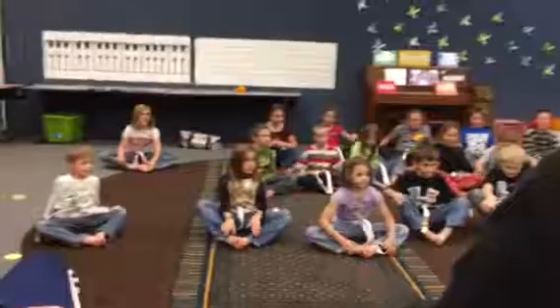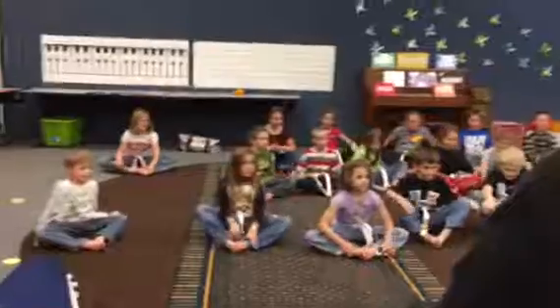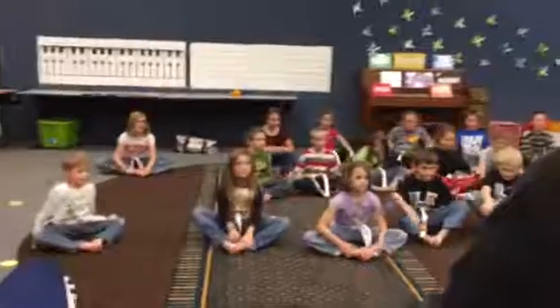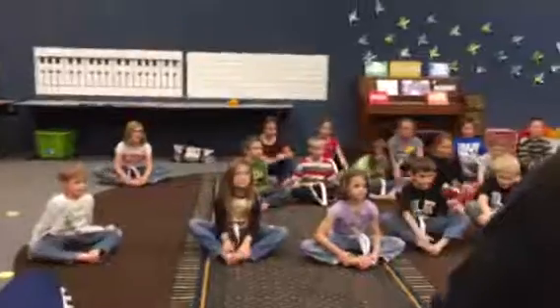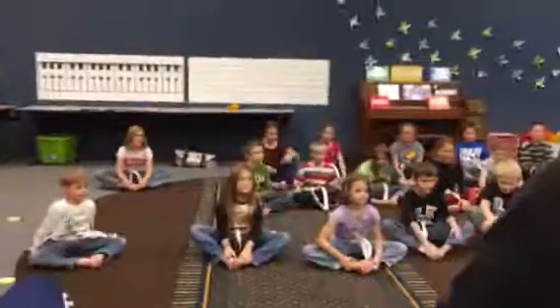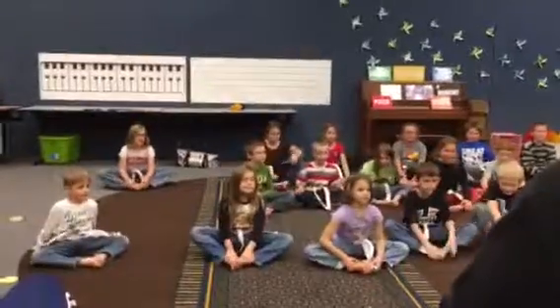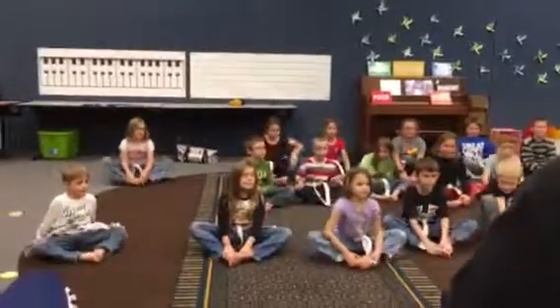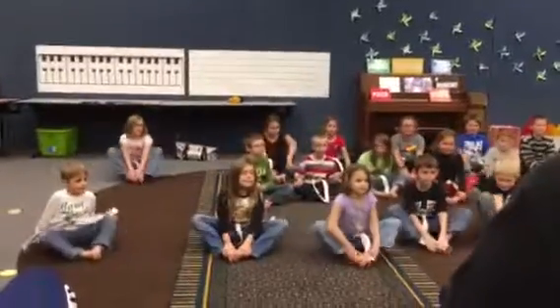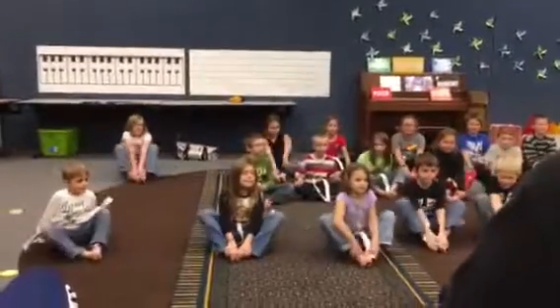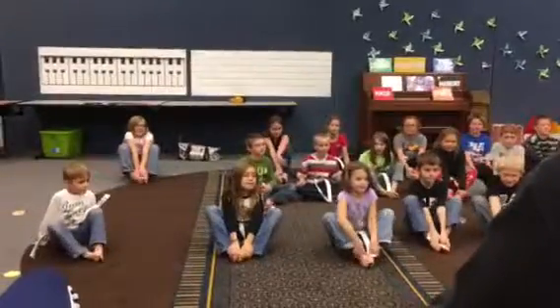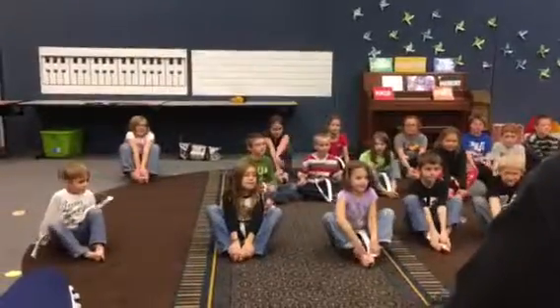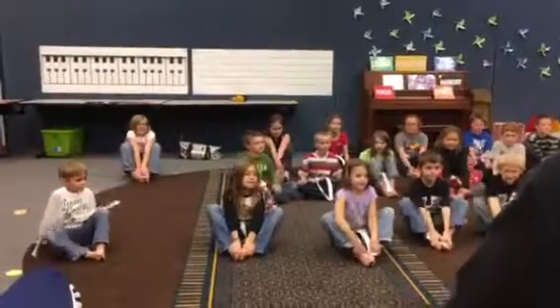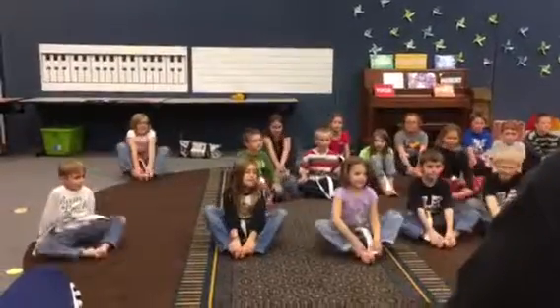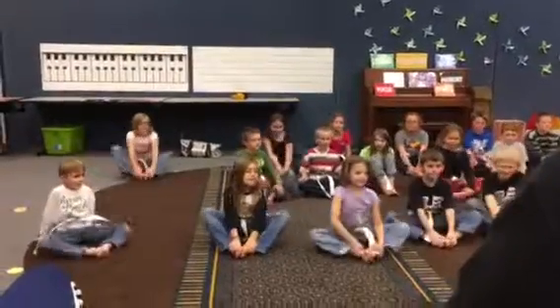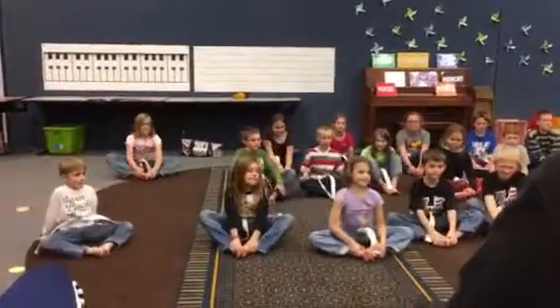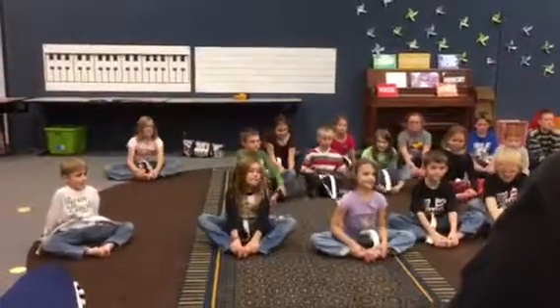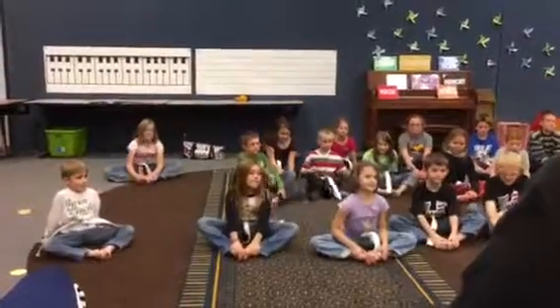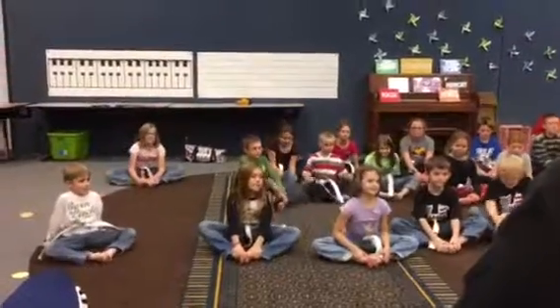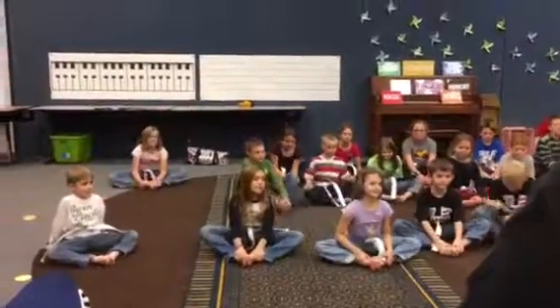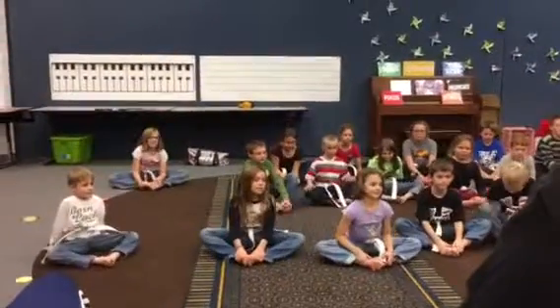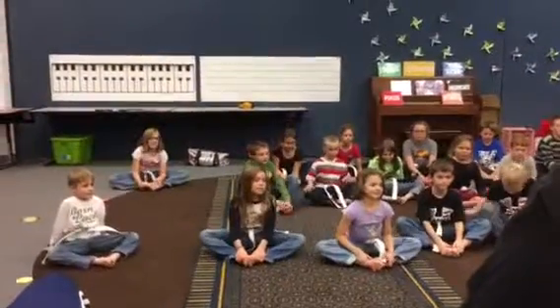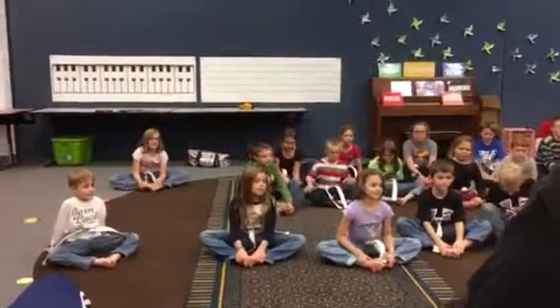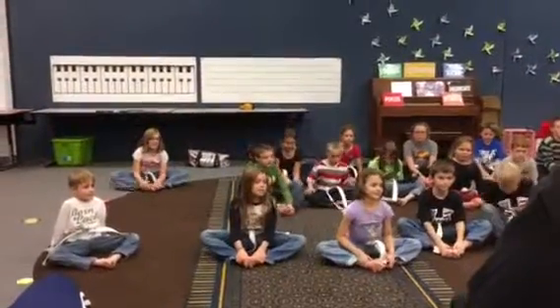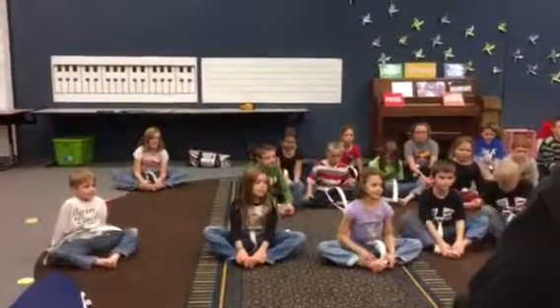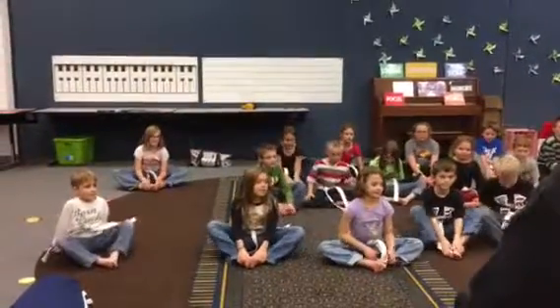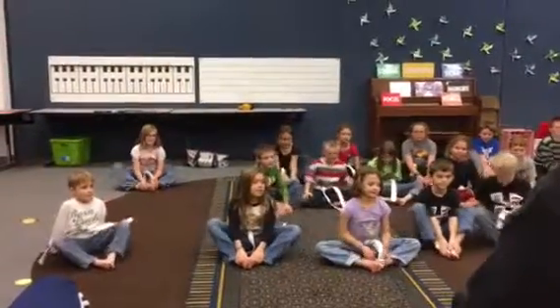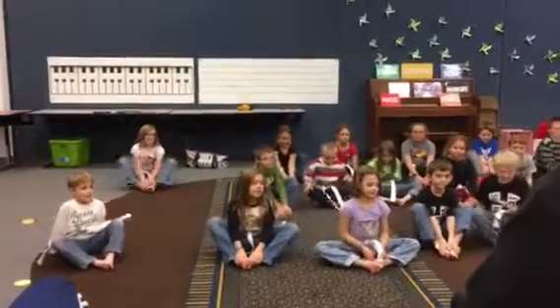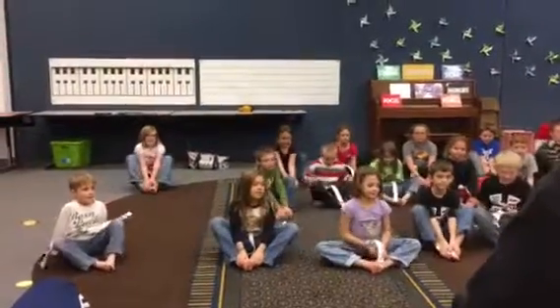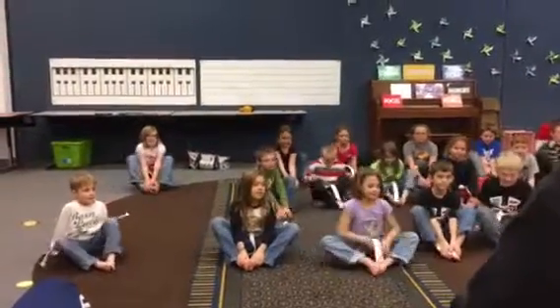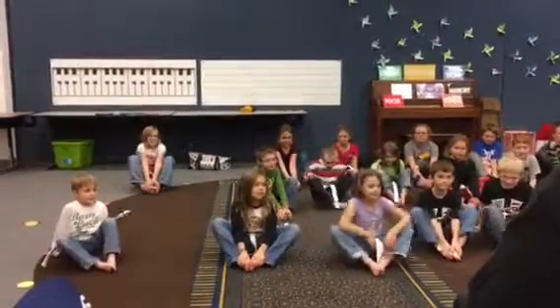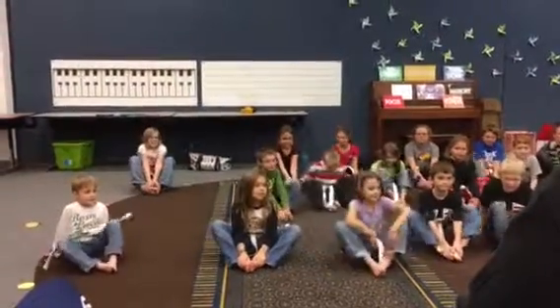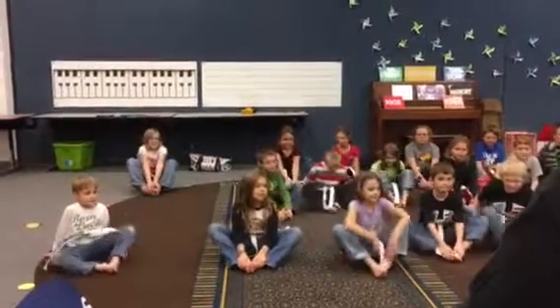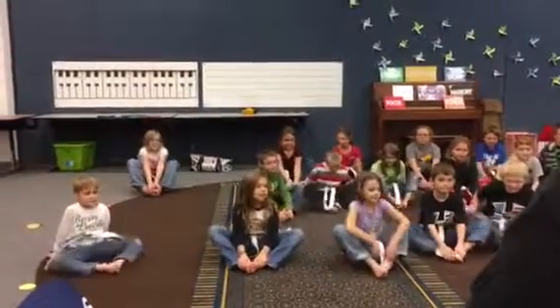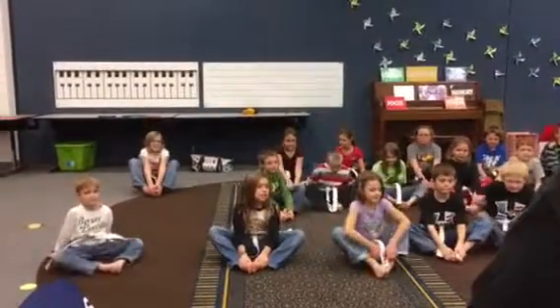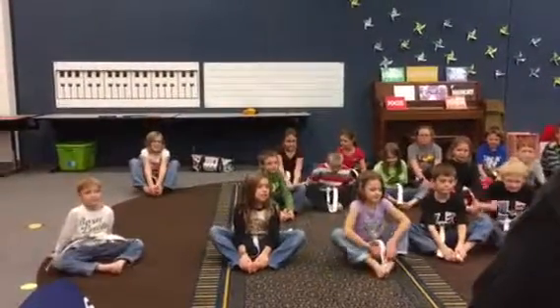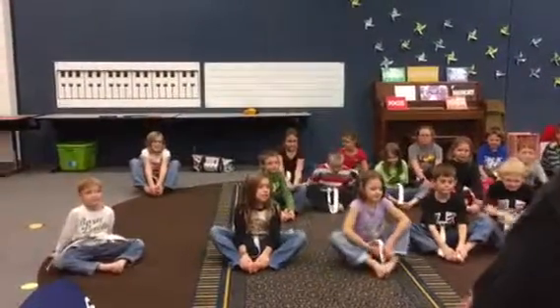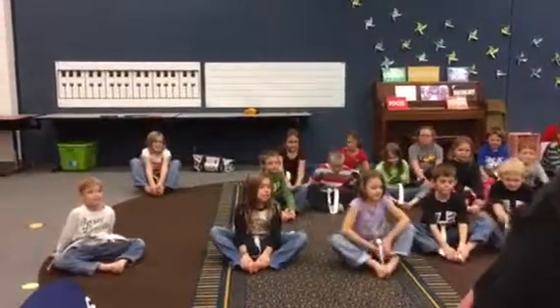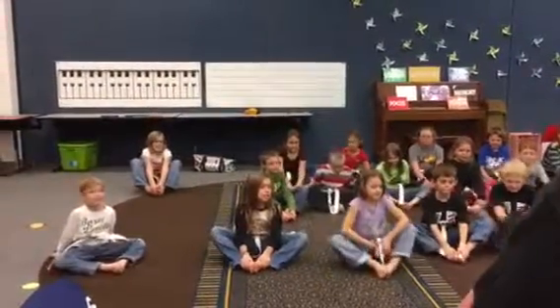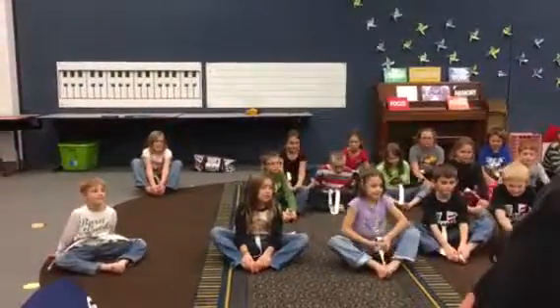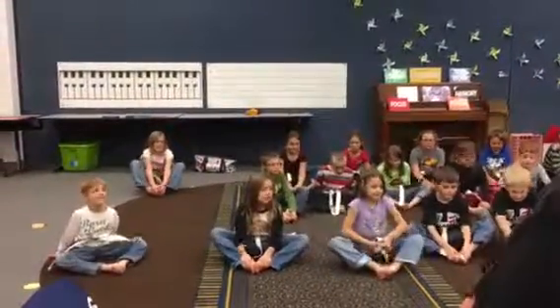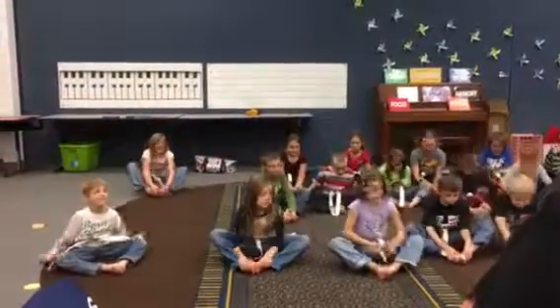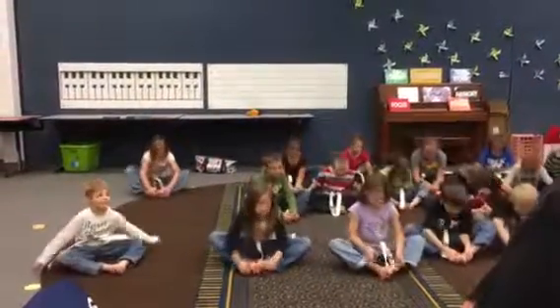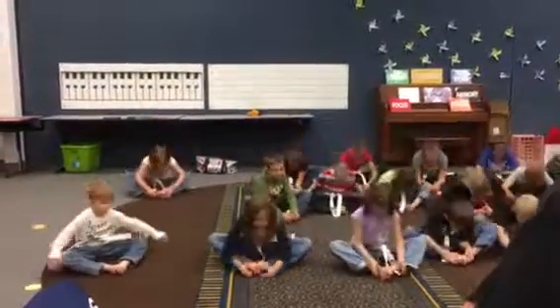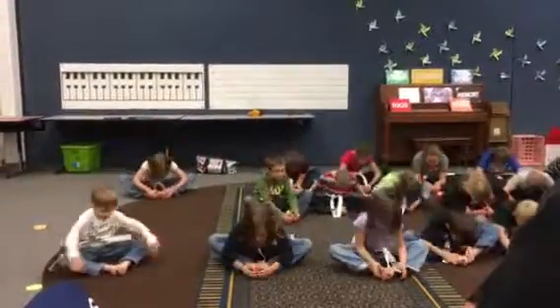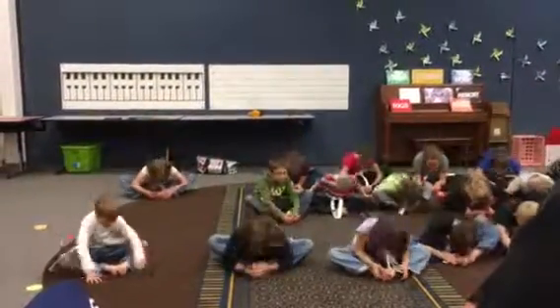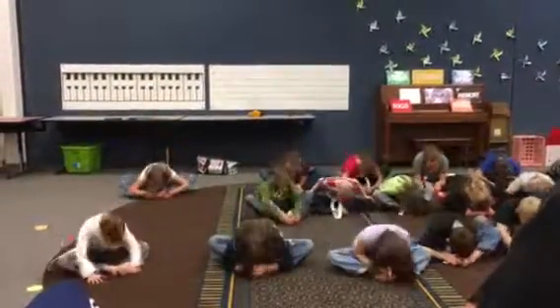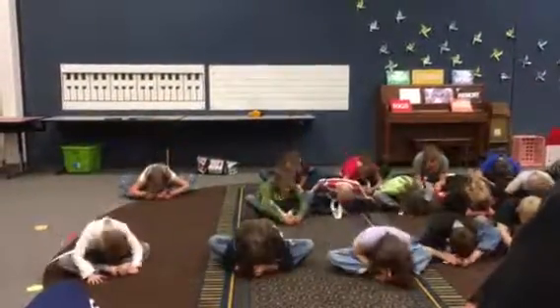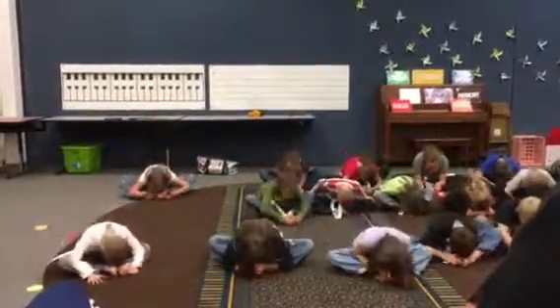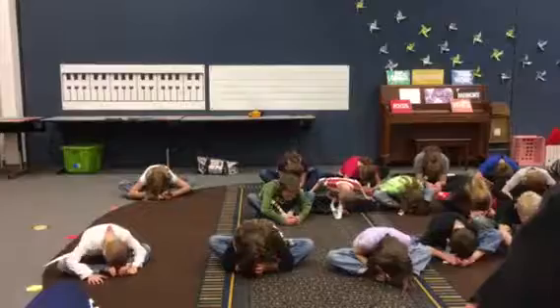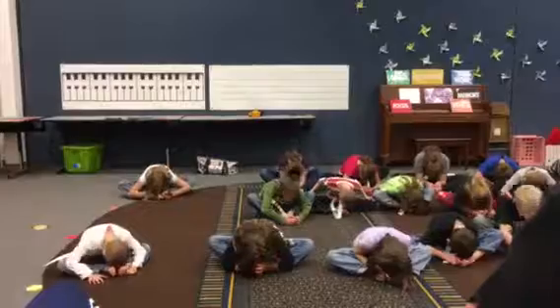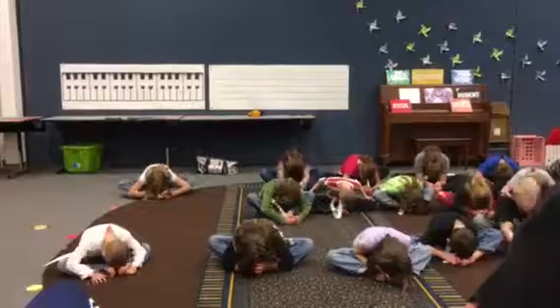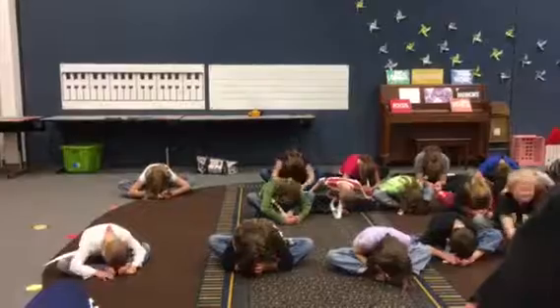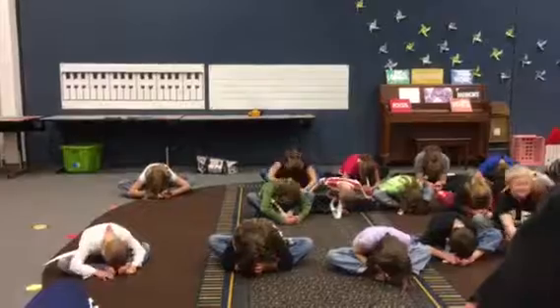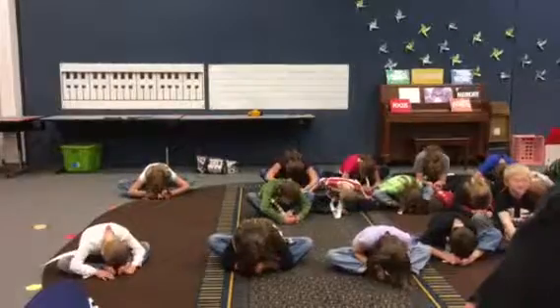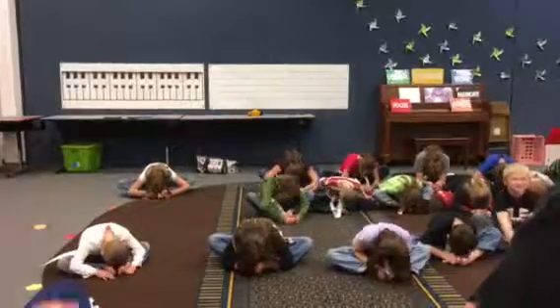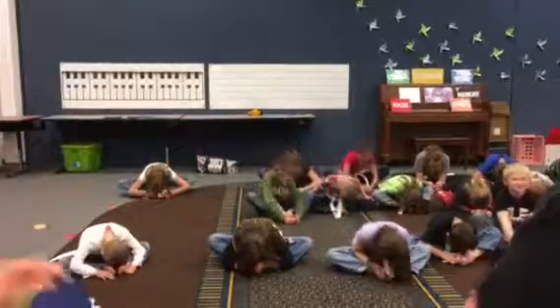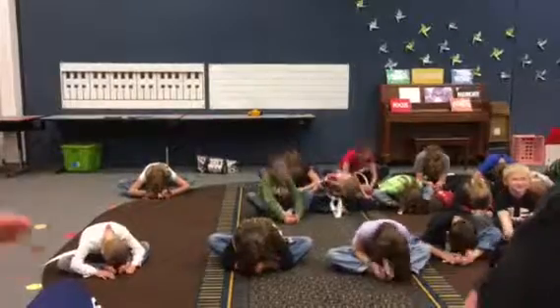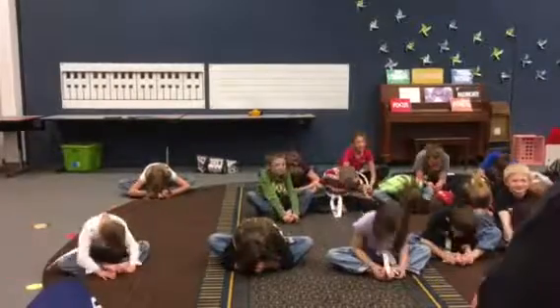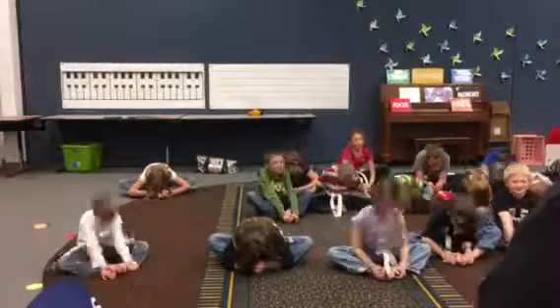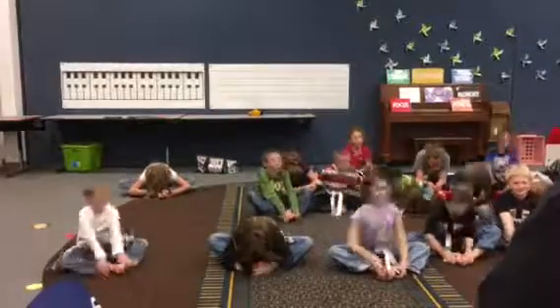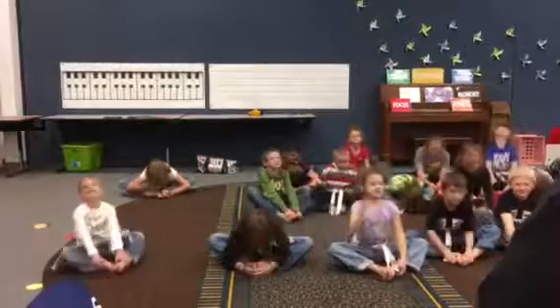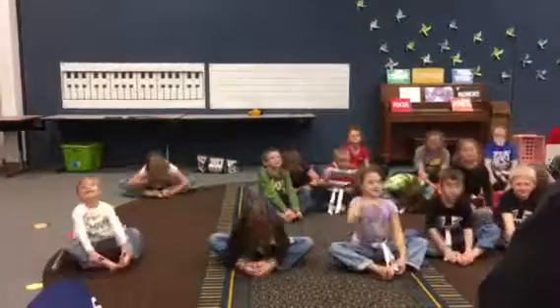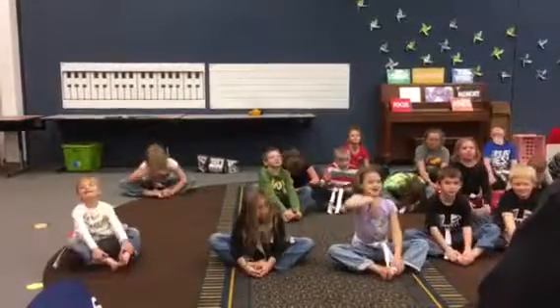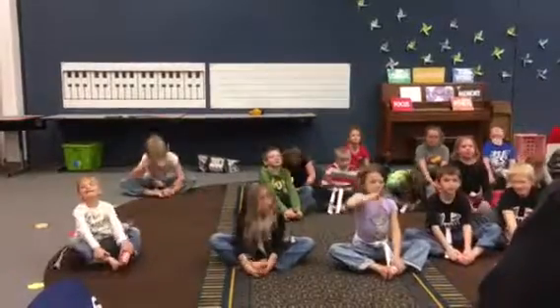He's up high. Do your nose on your toes. One, two, three, four, five. Good.